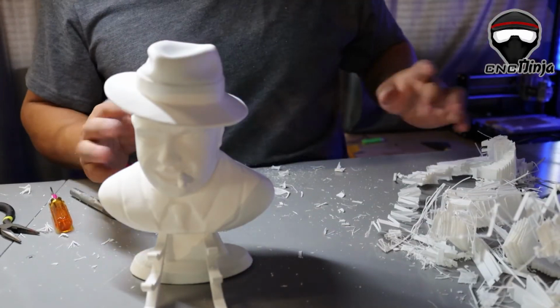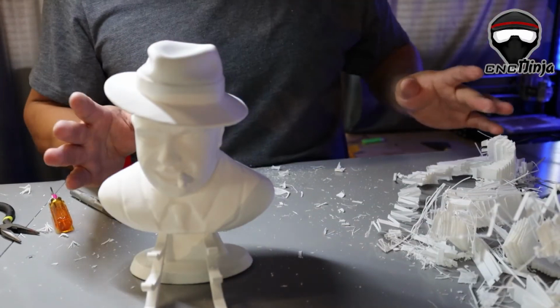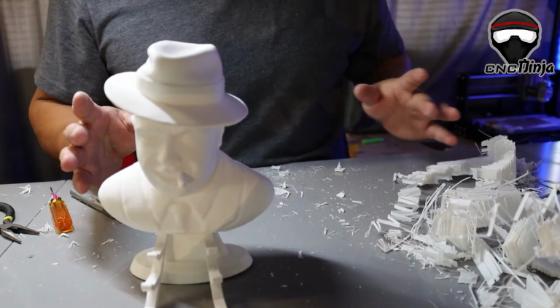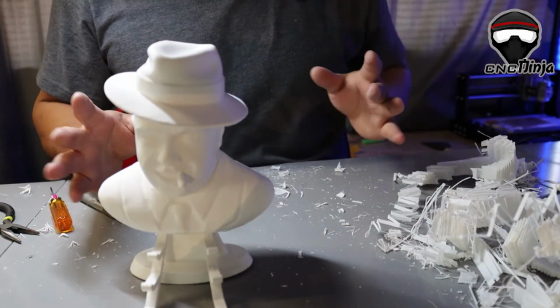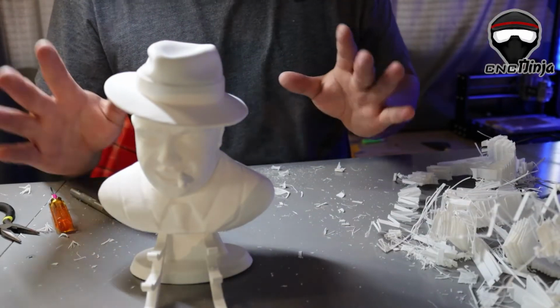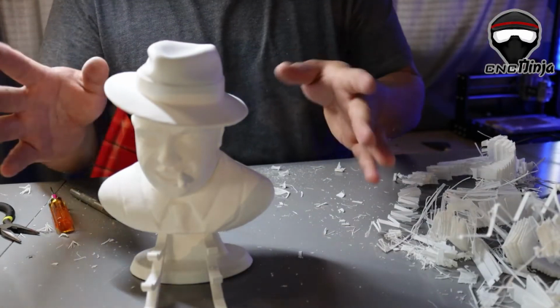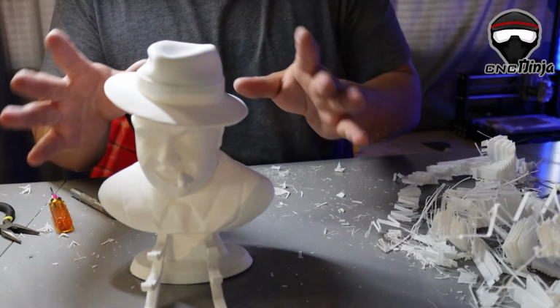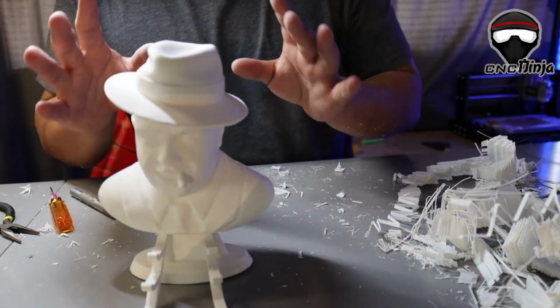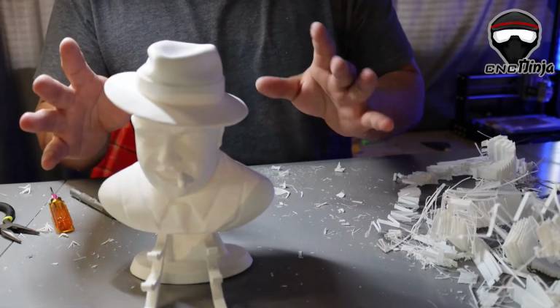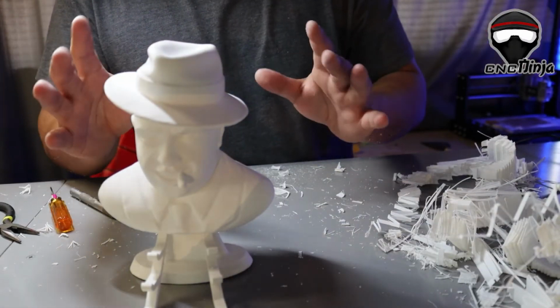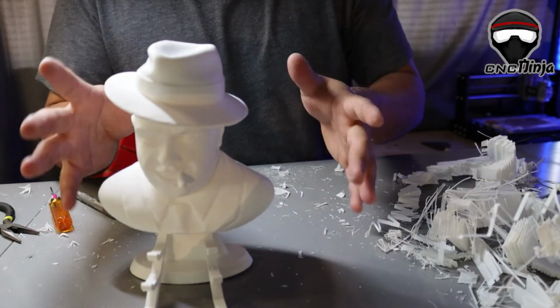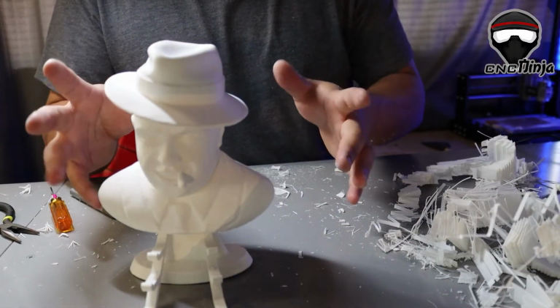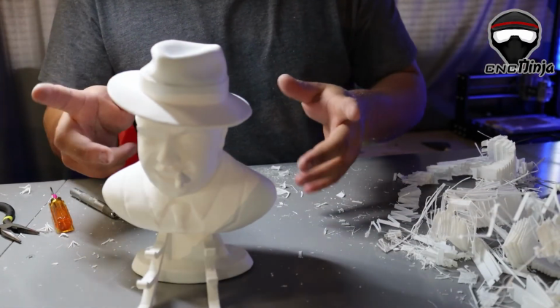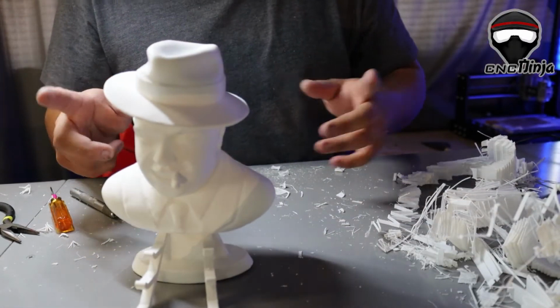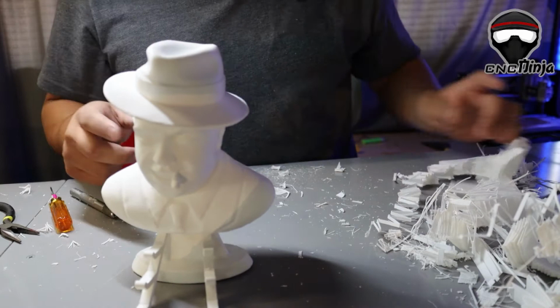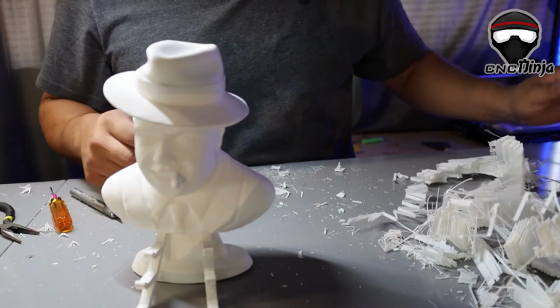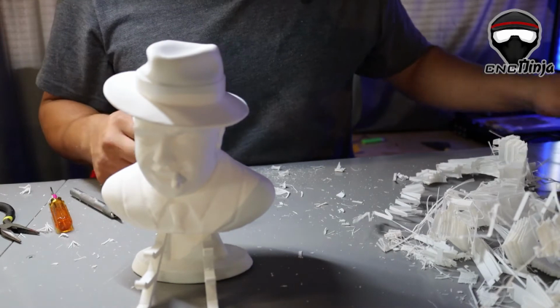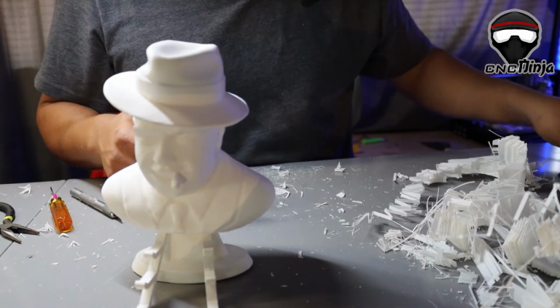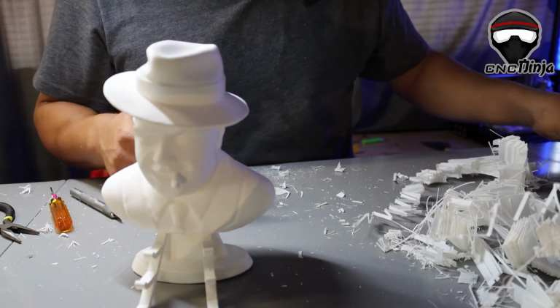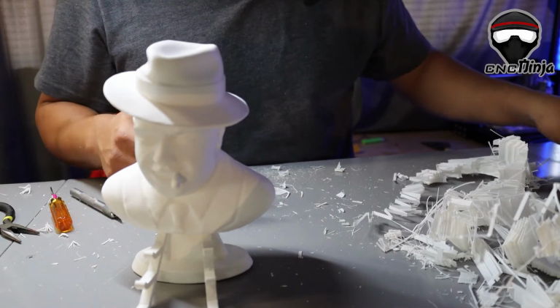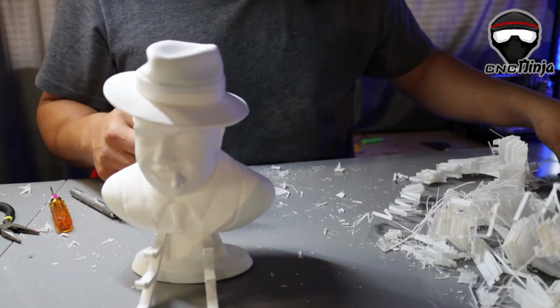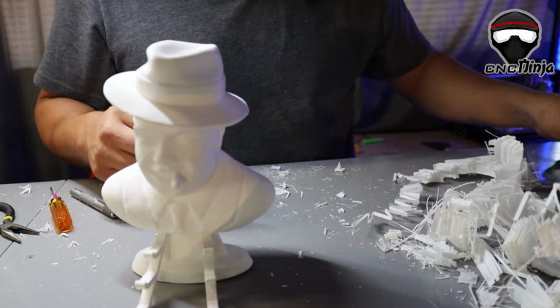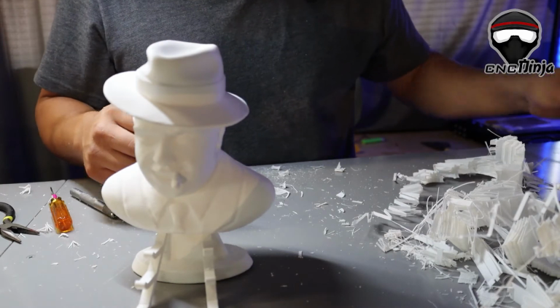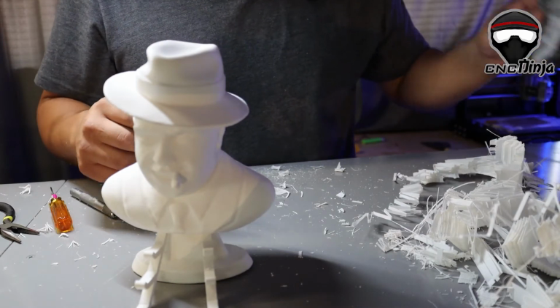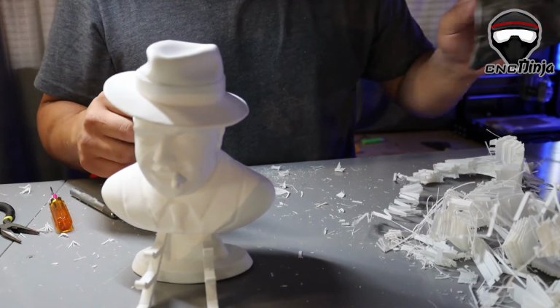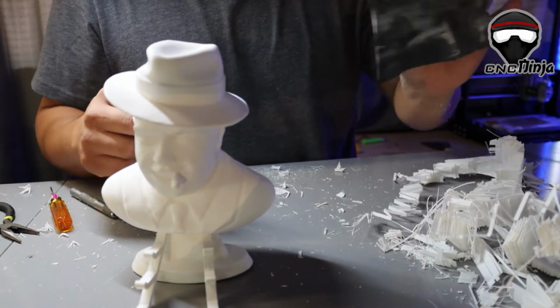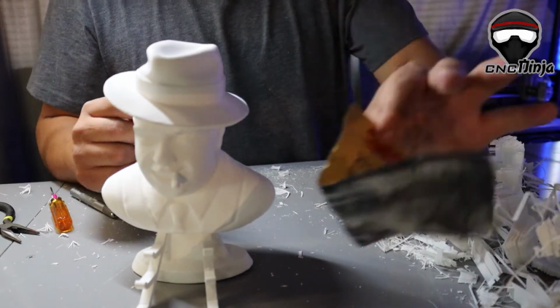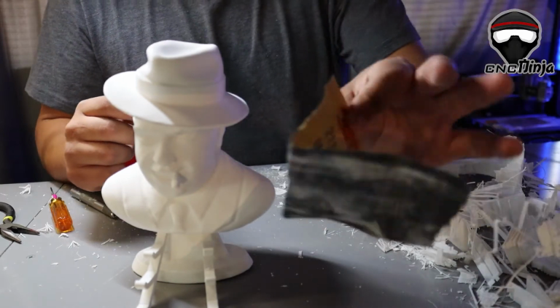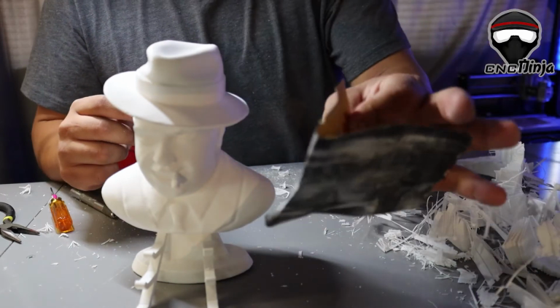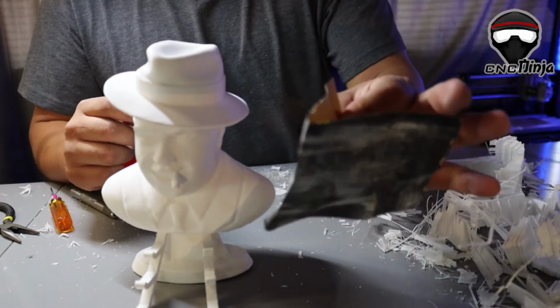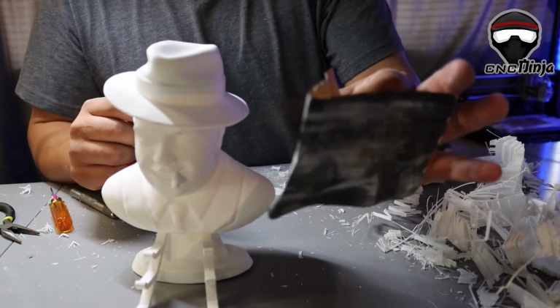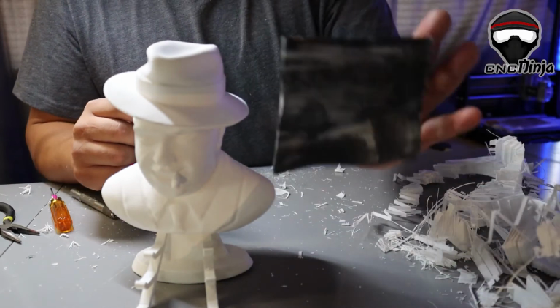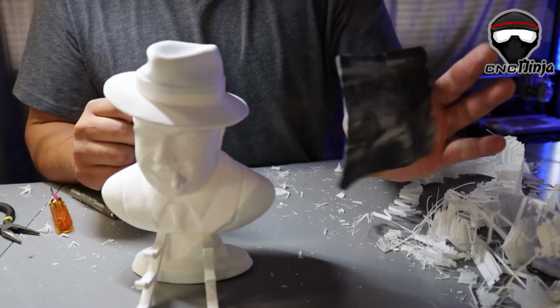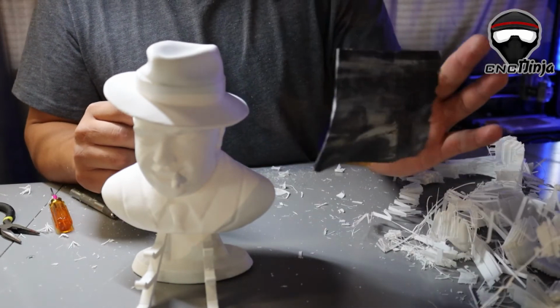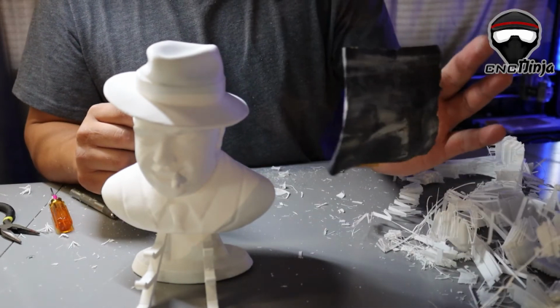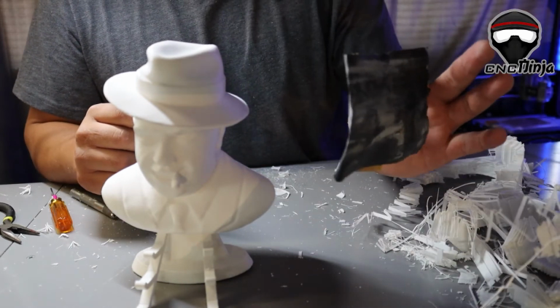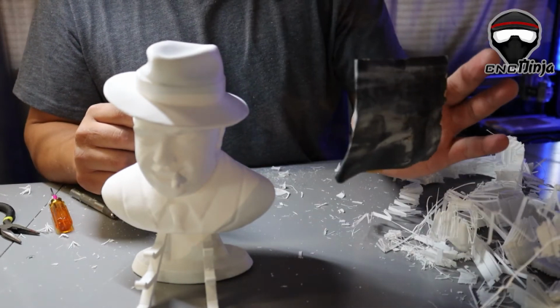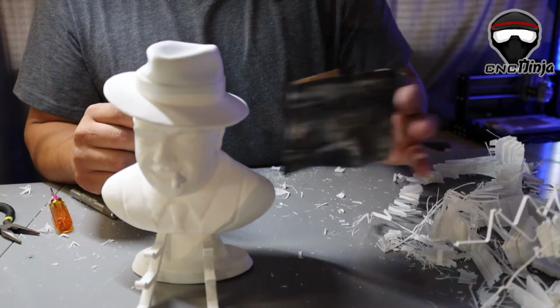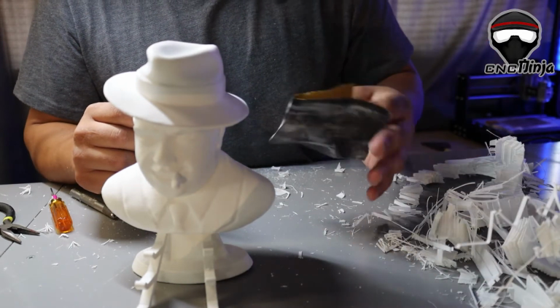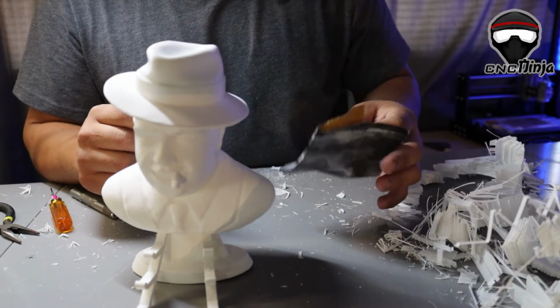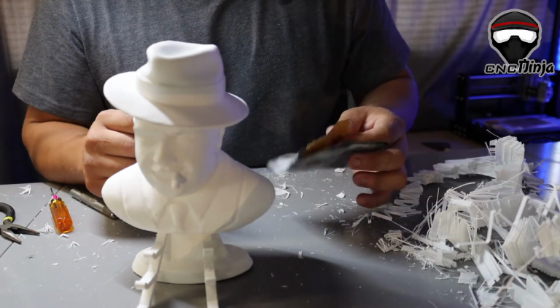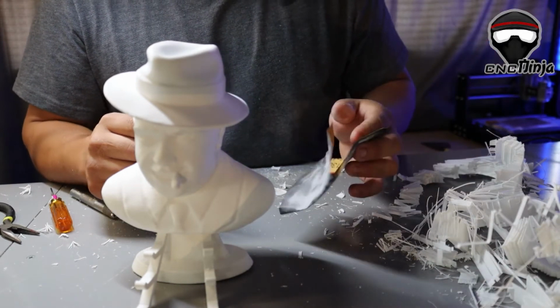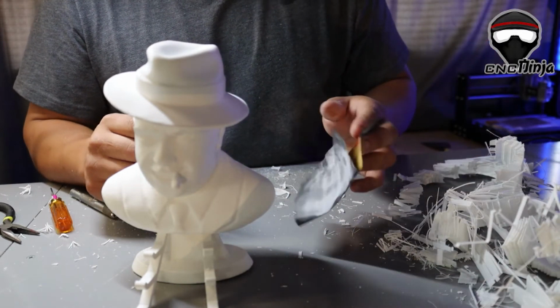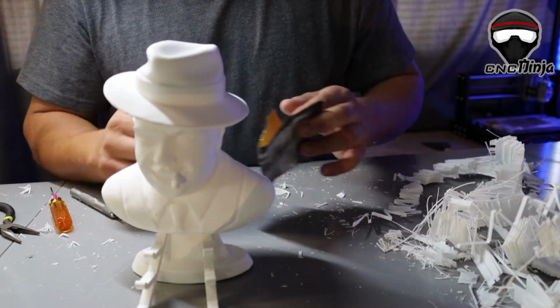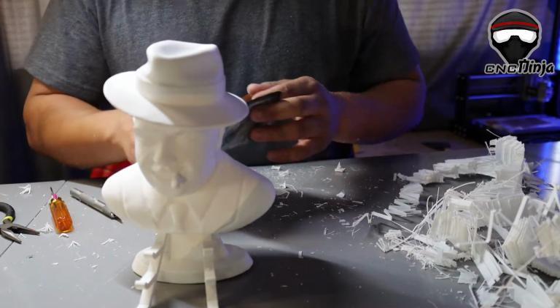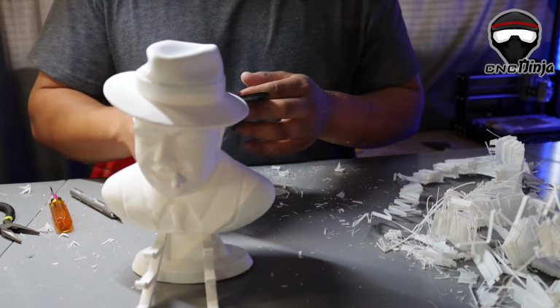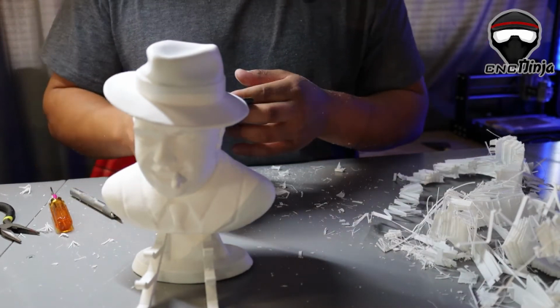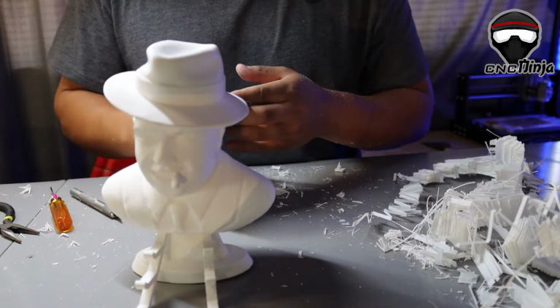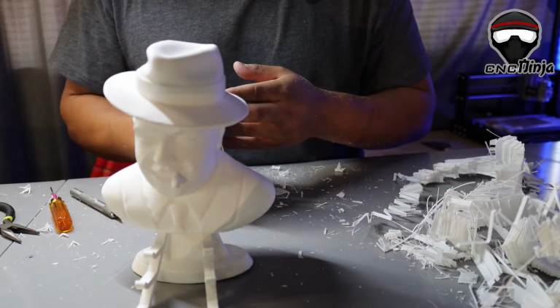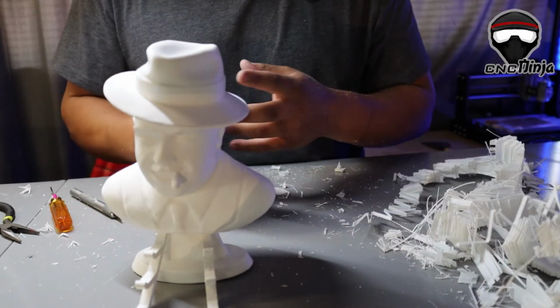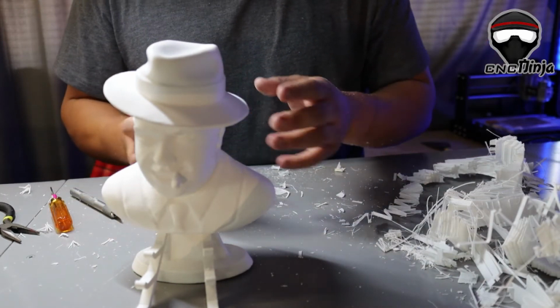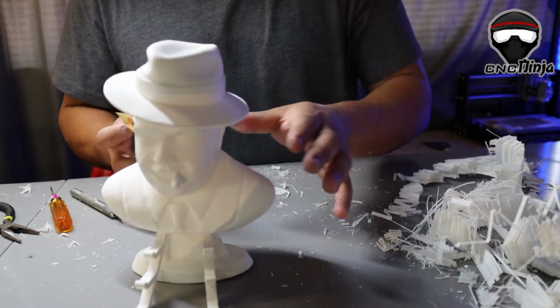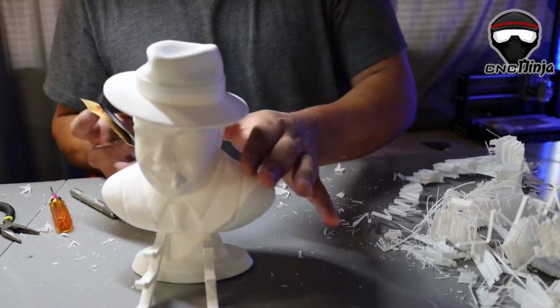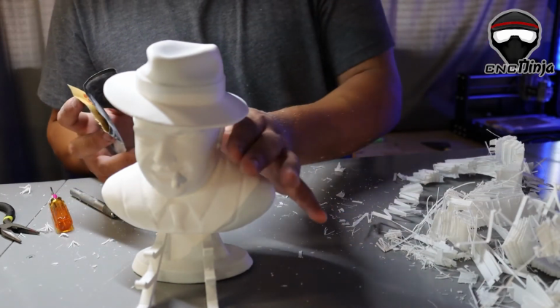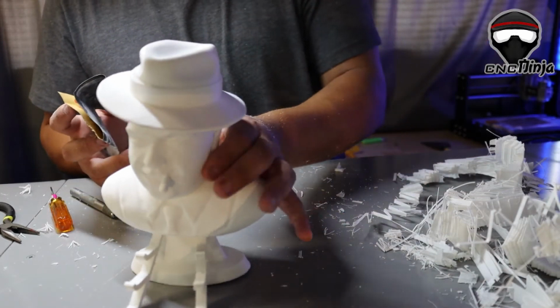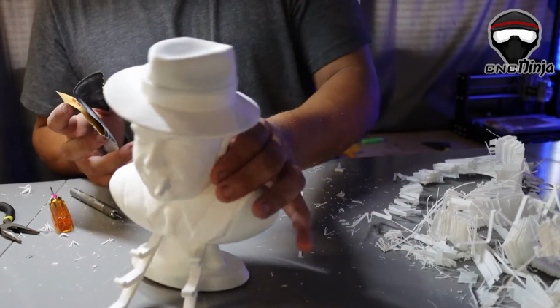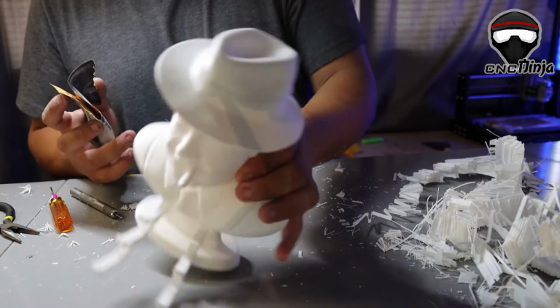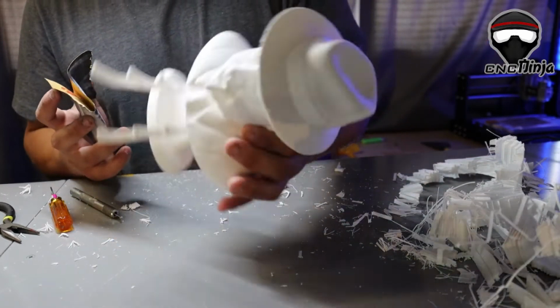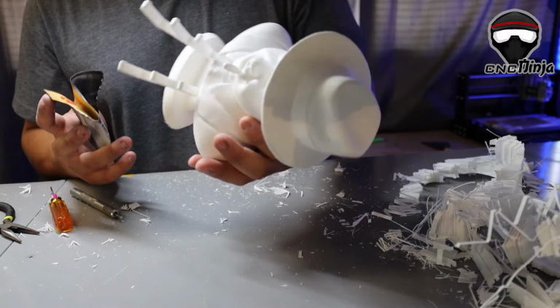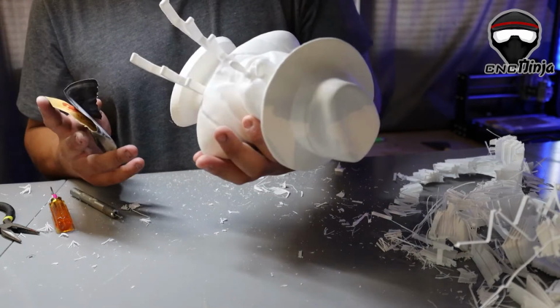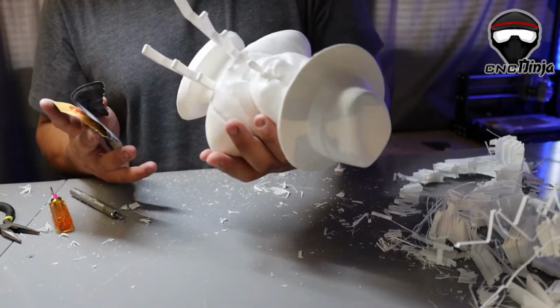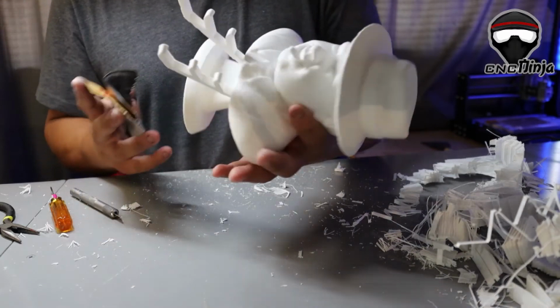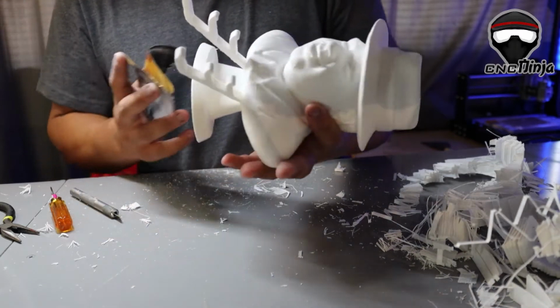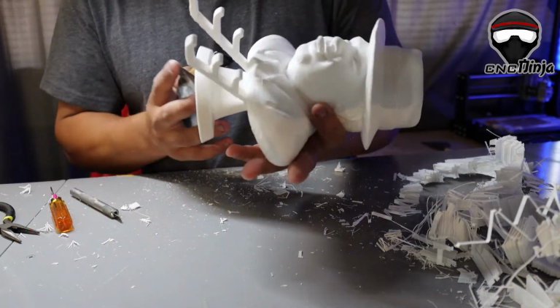All right, so I need to do one more thing — get a little bit of sandpaper and get them all nice again.